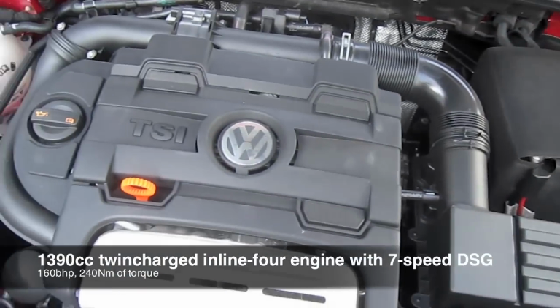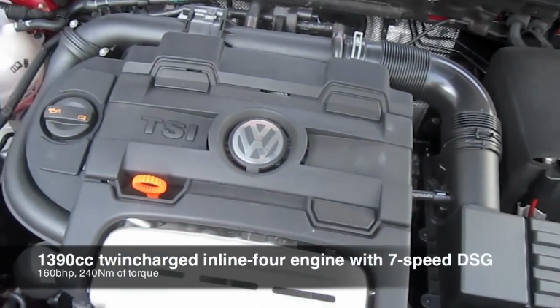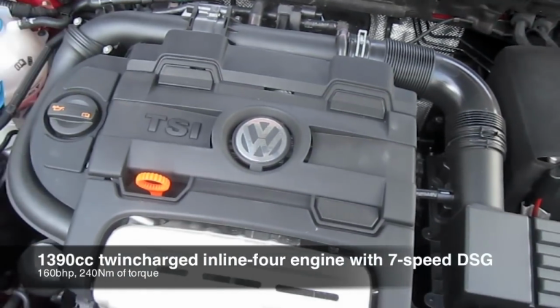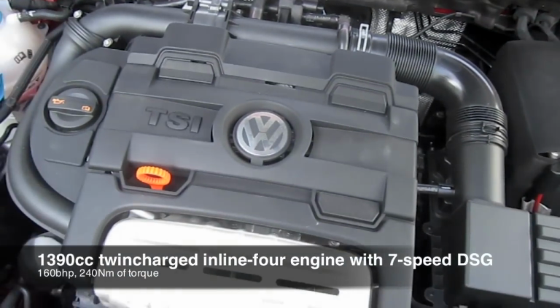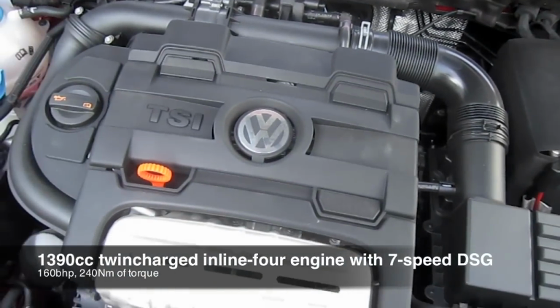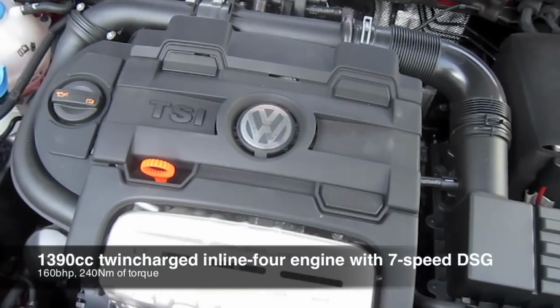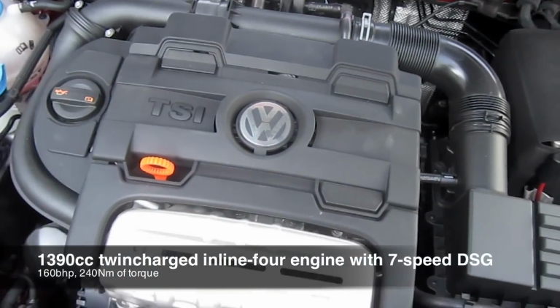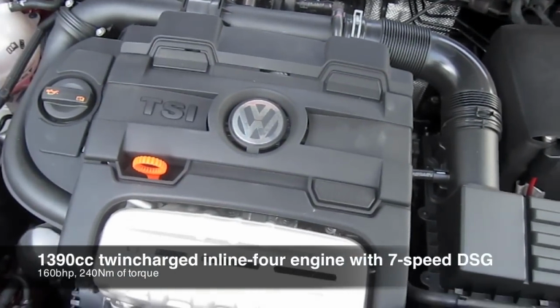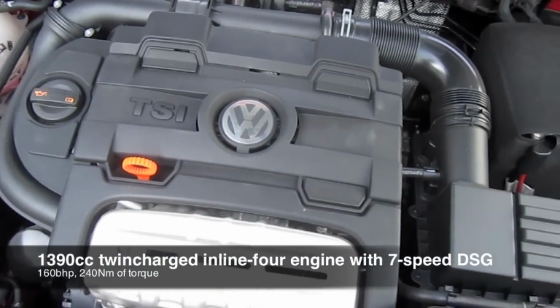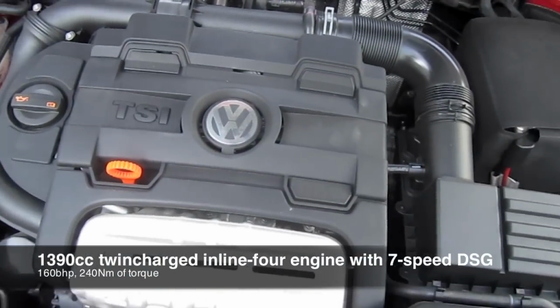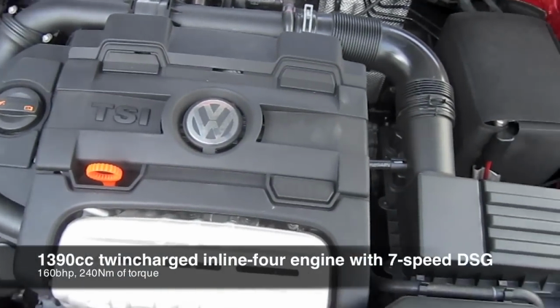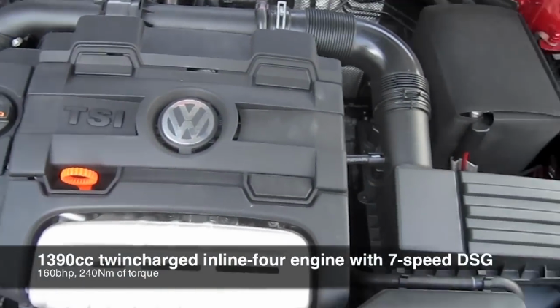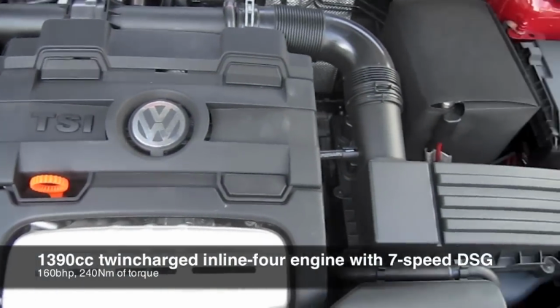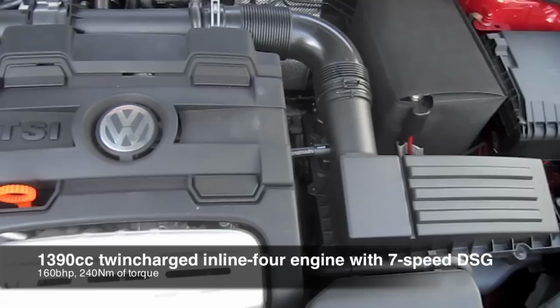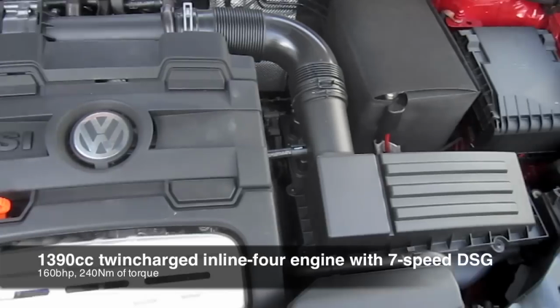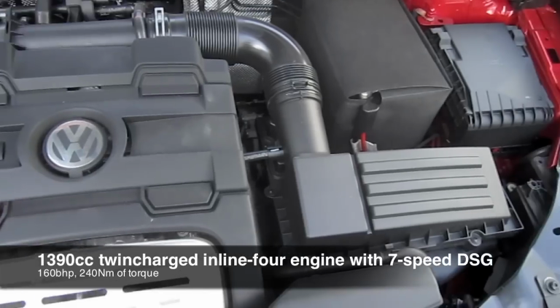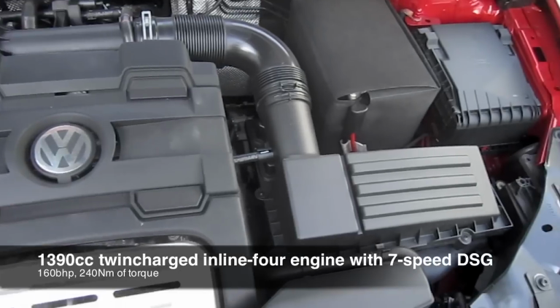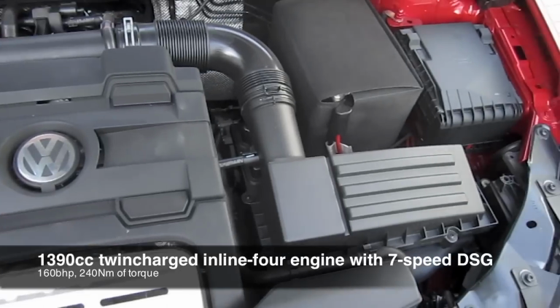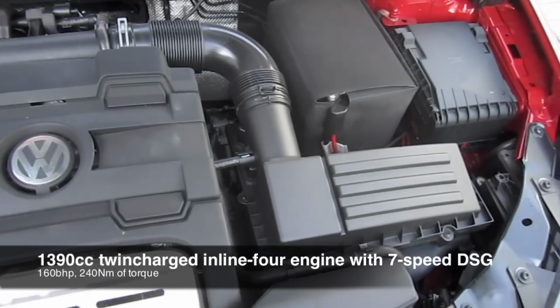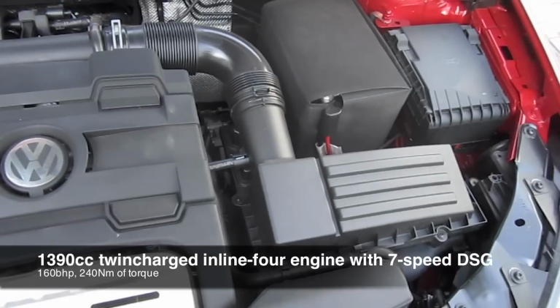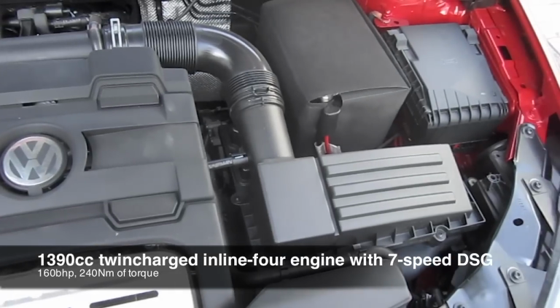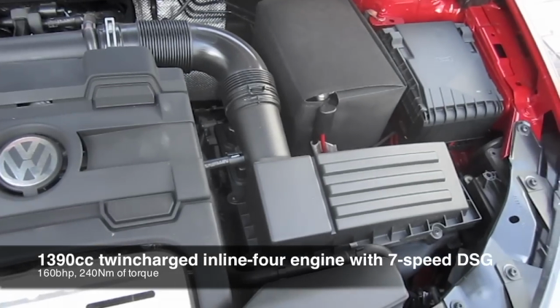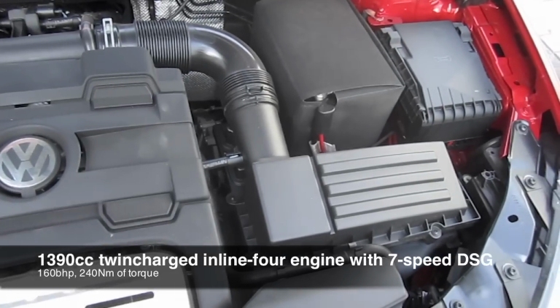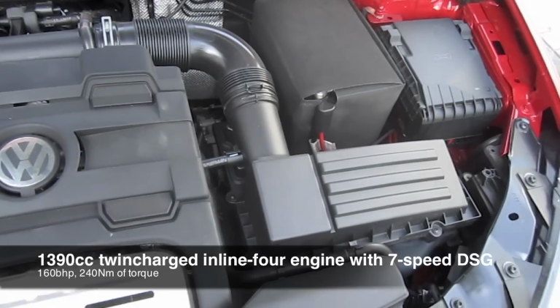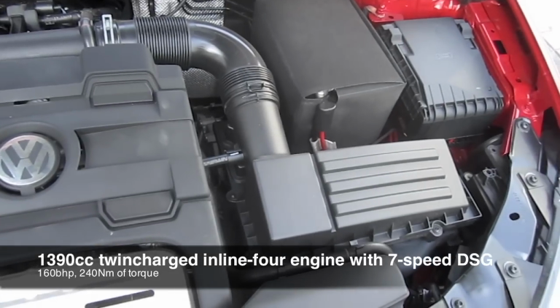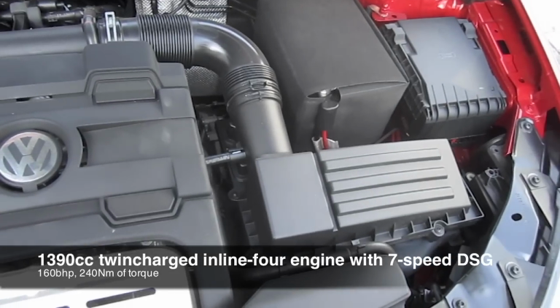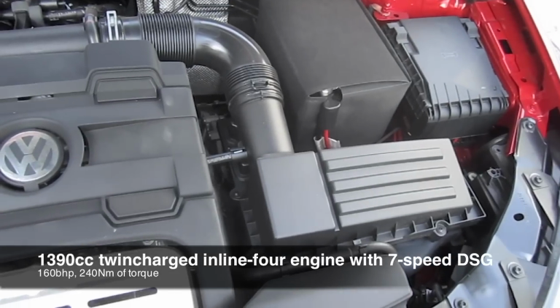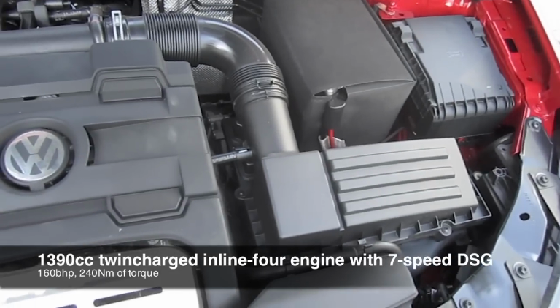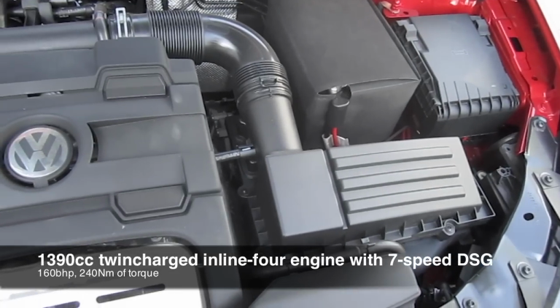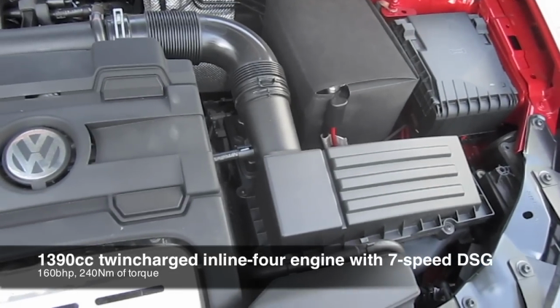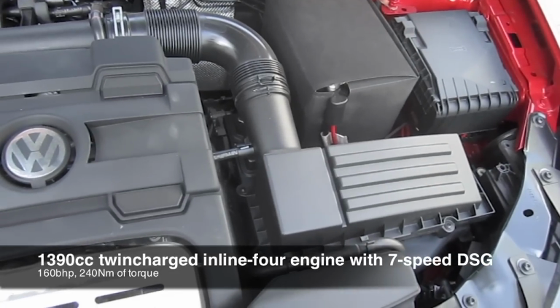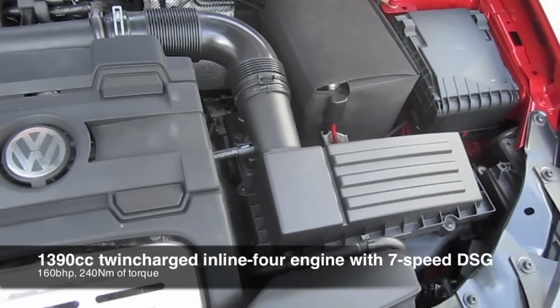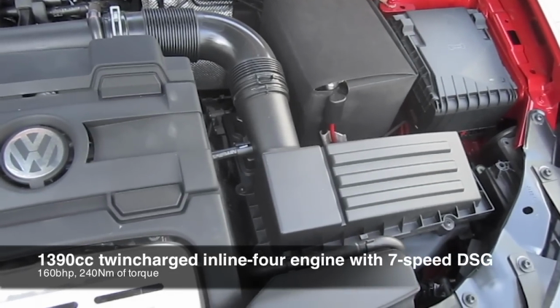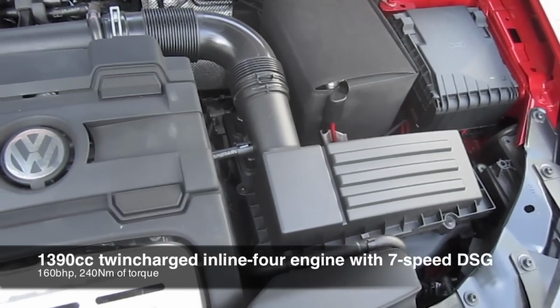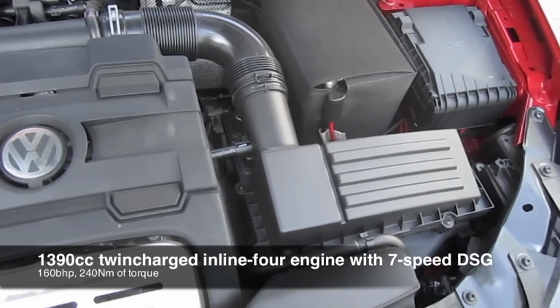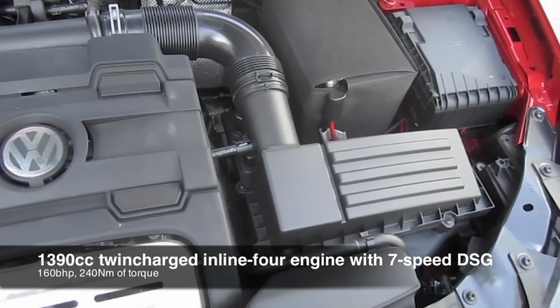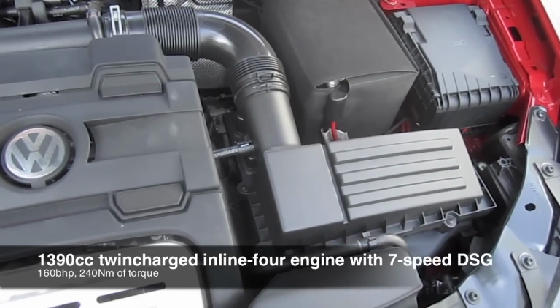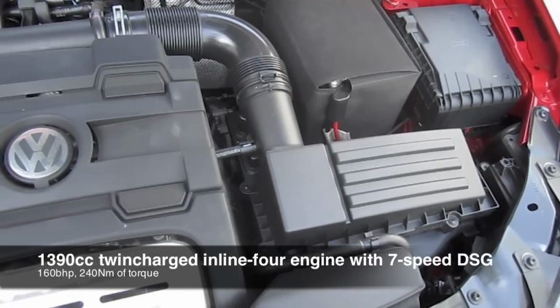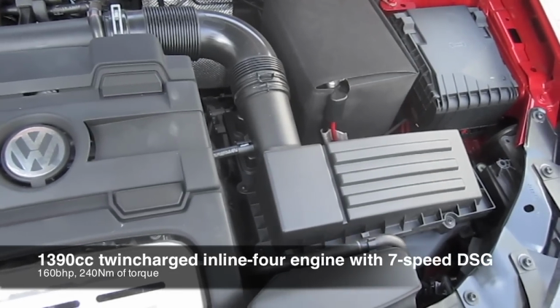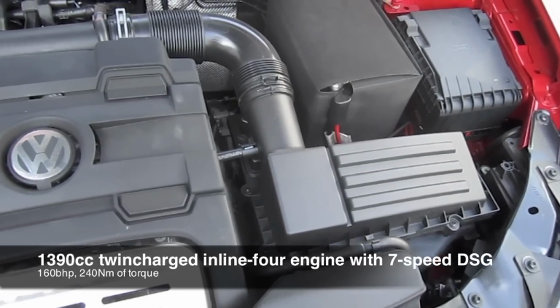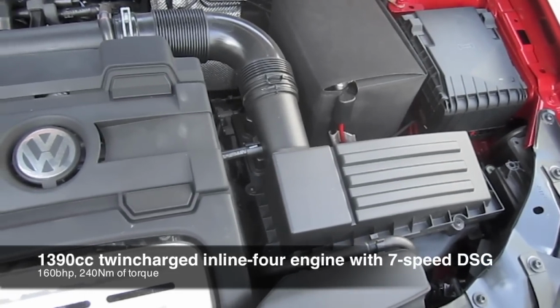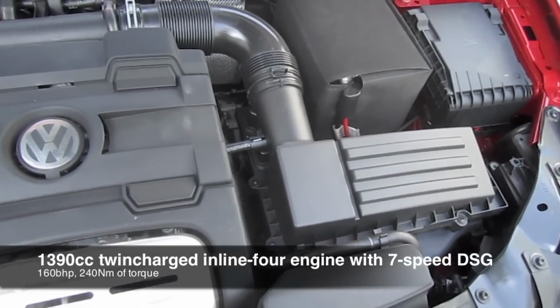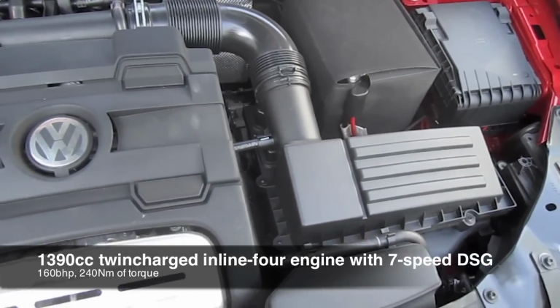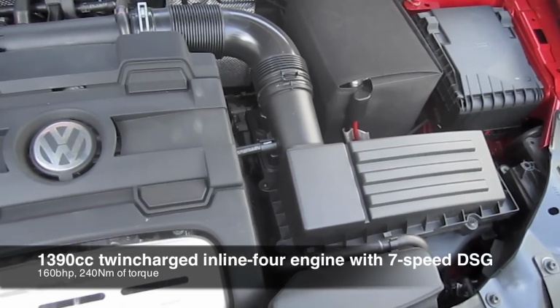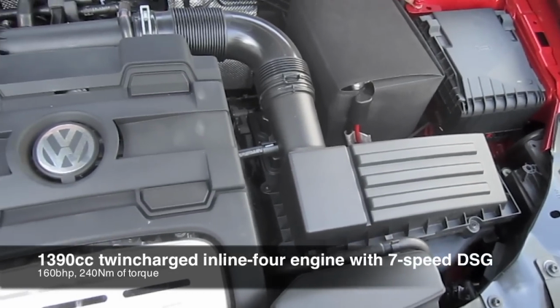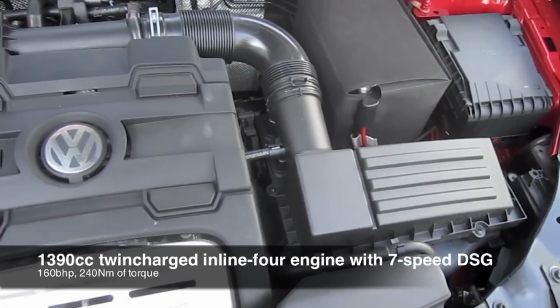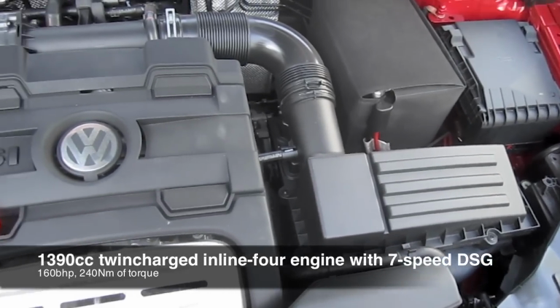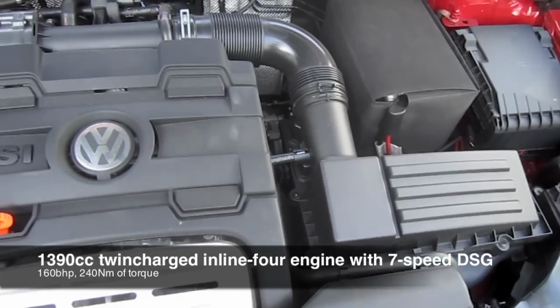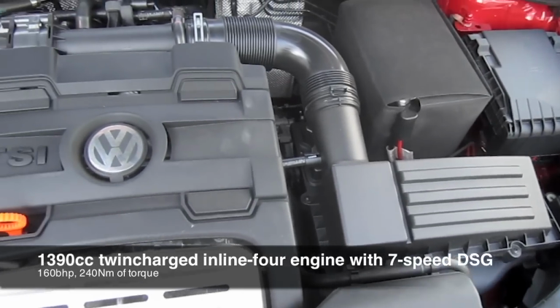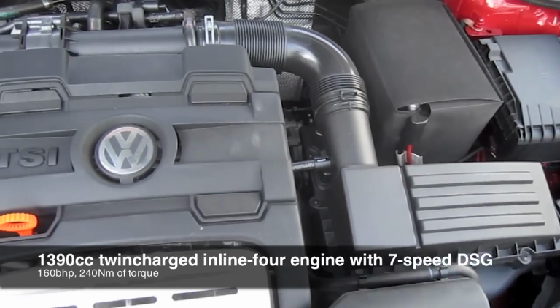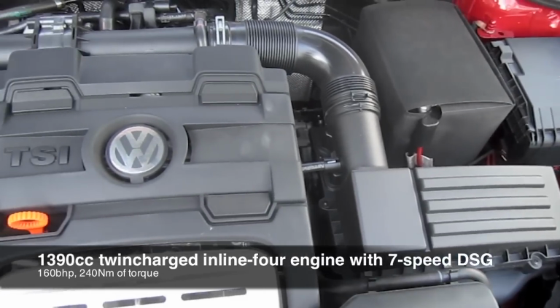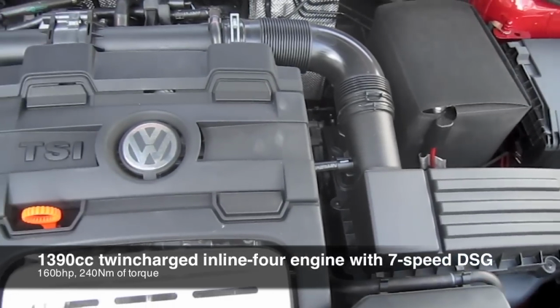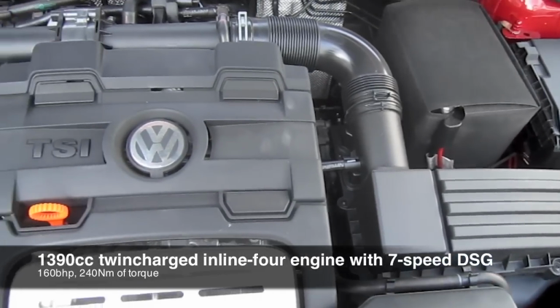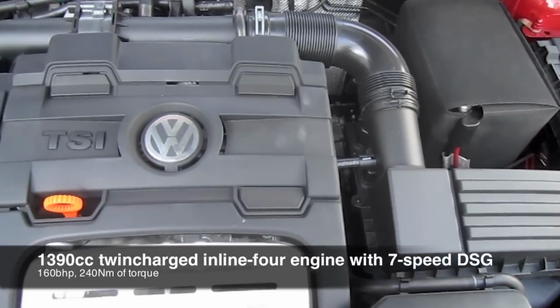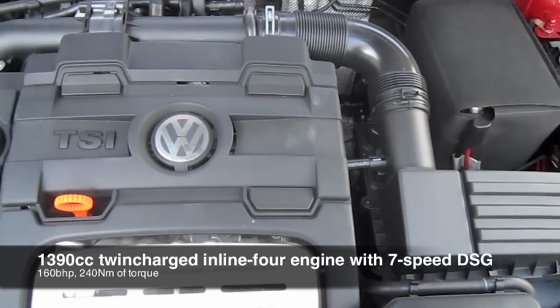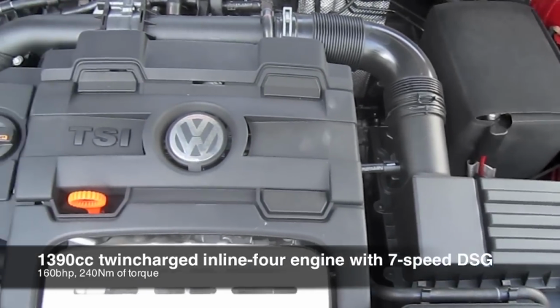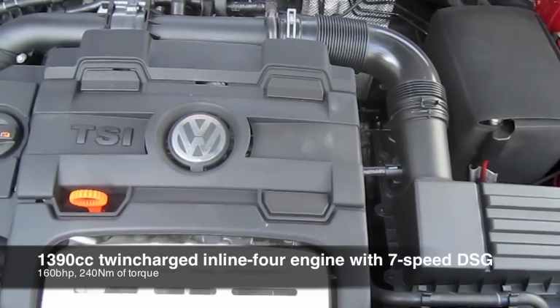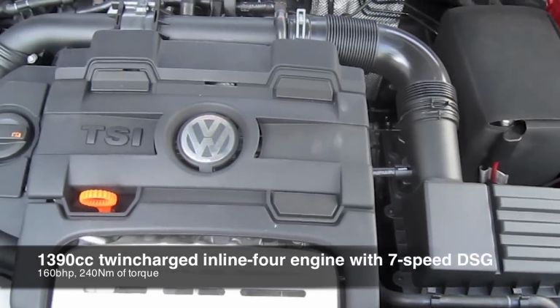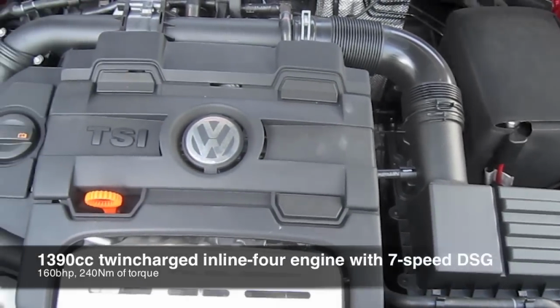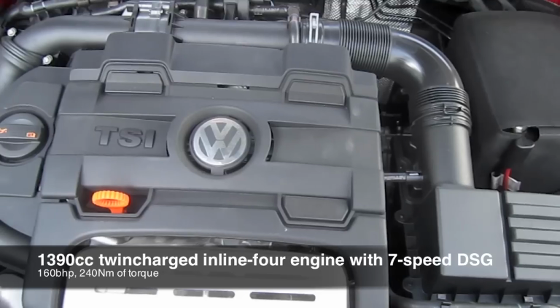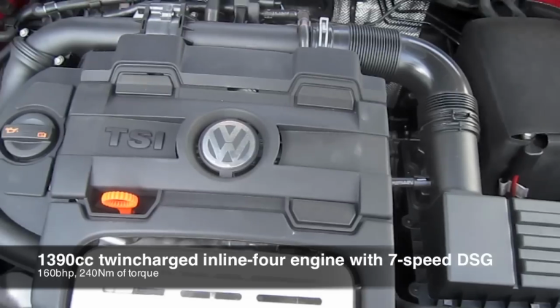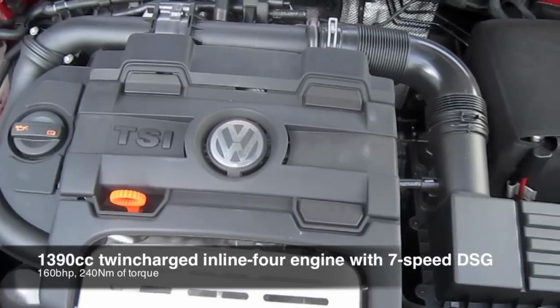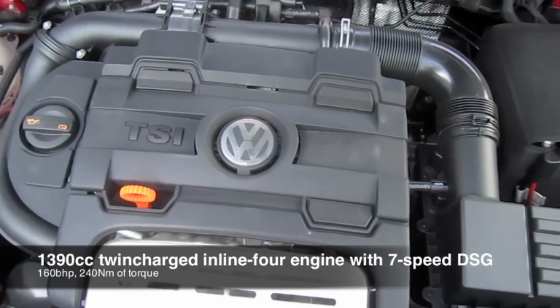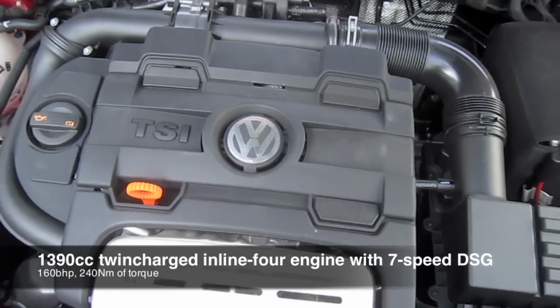1.4 litre turbocharged and supercharged 4-cylinder engine.